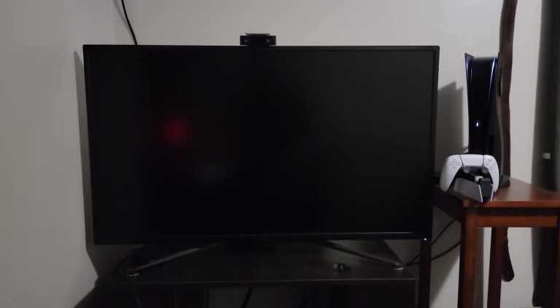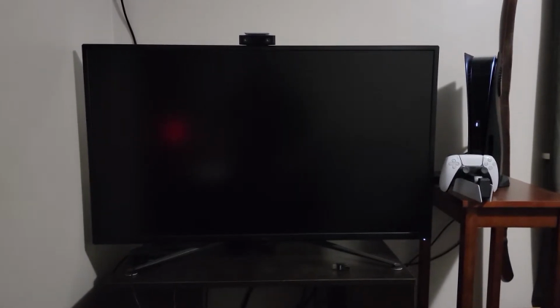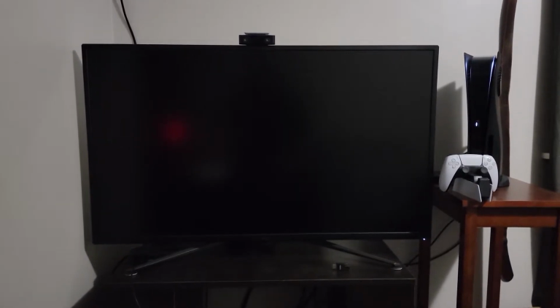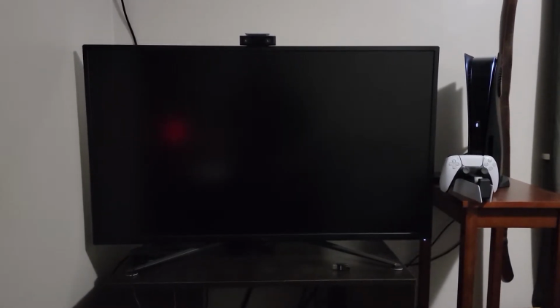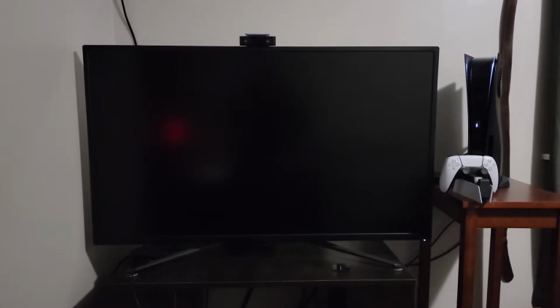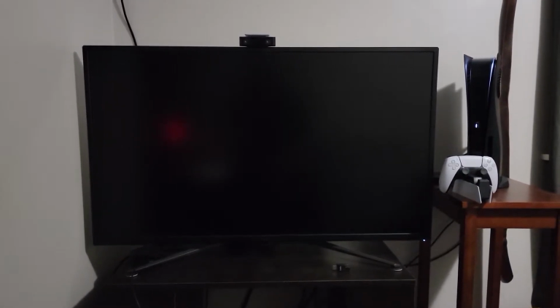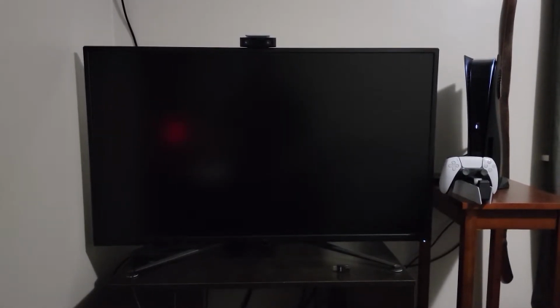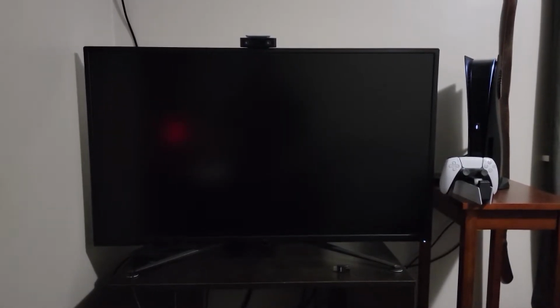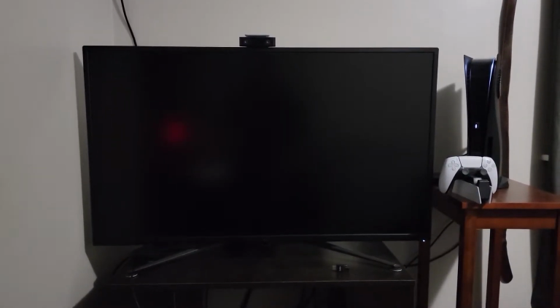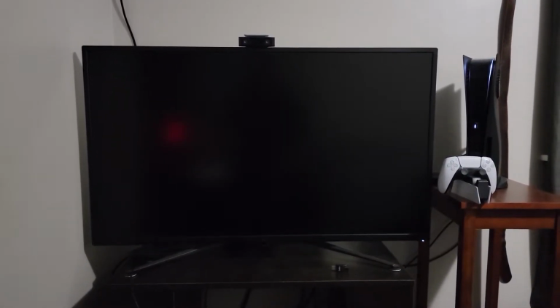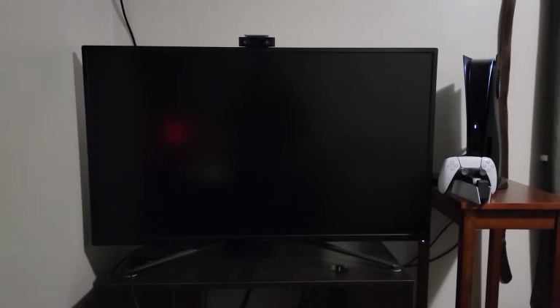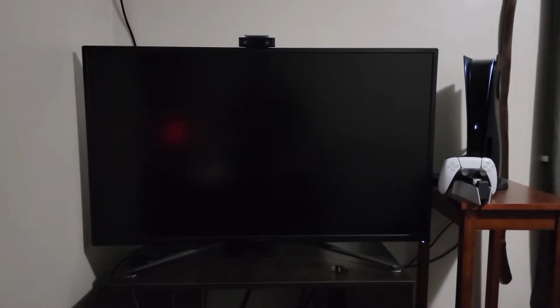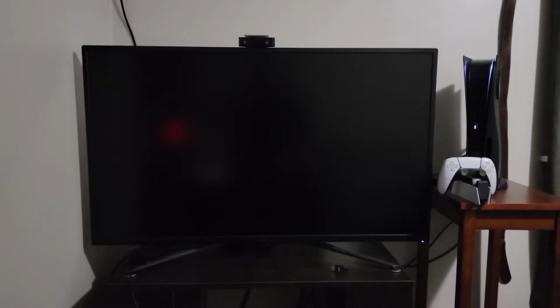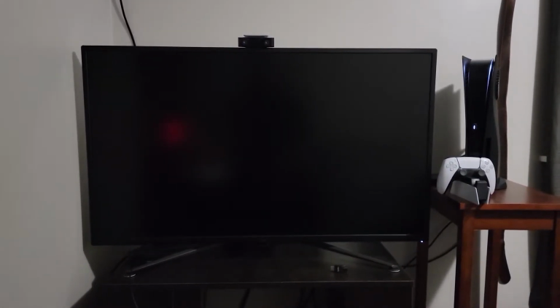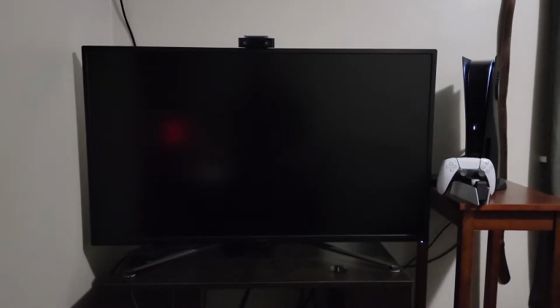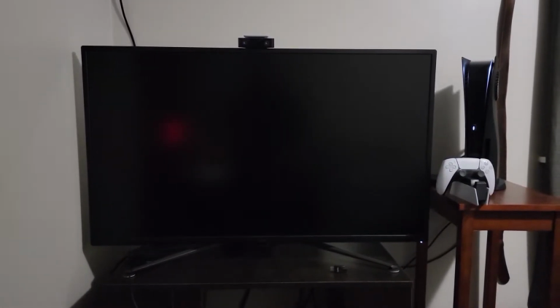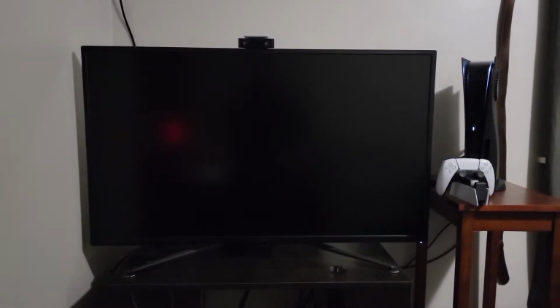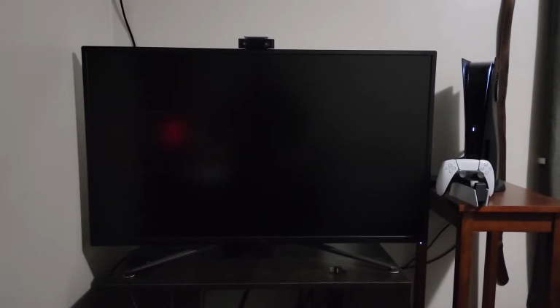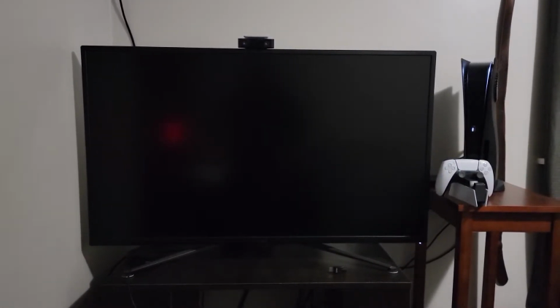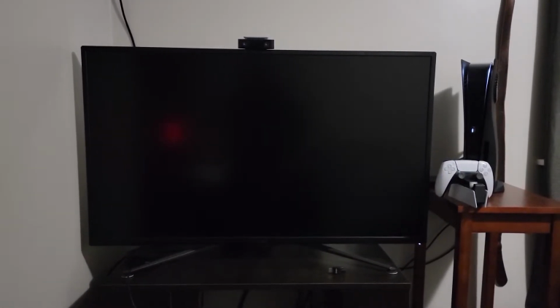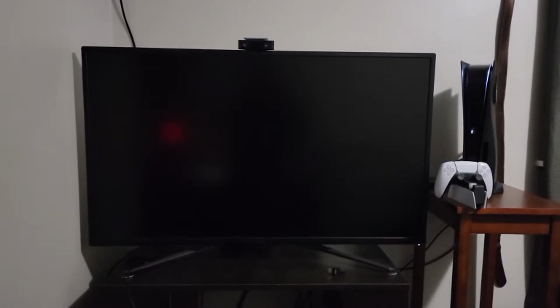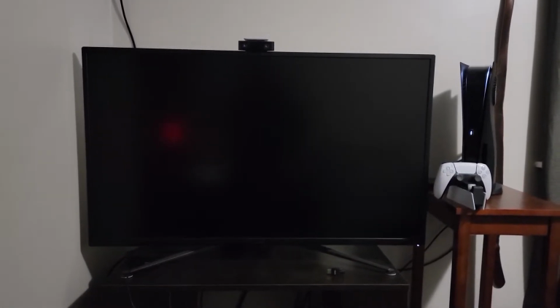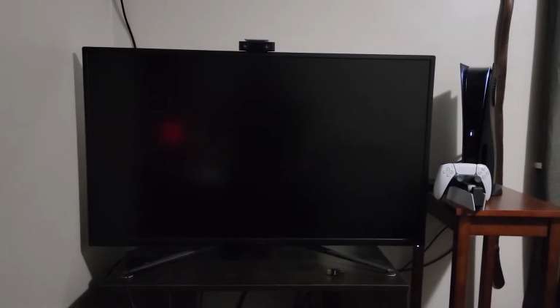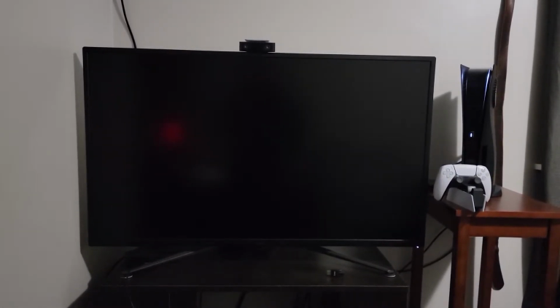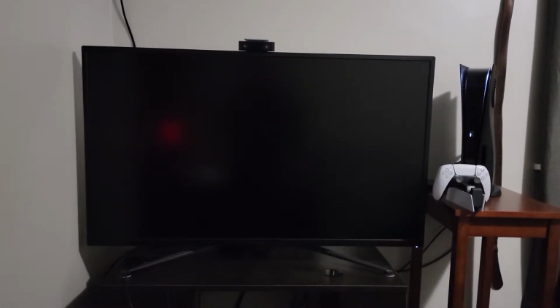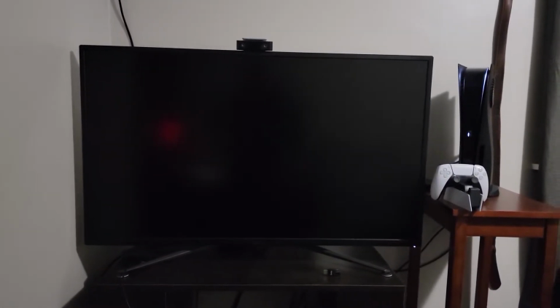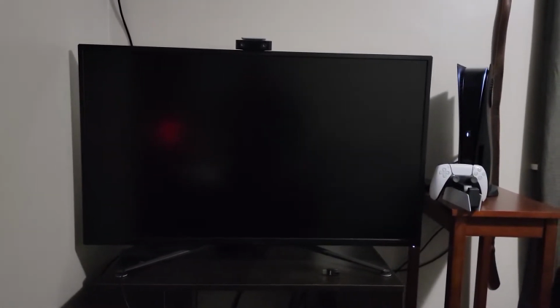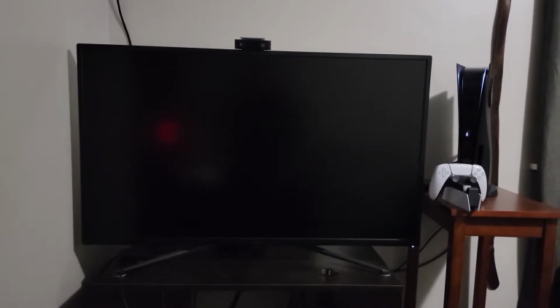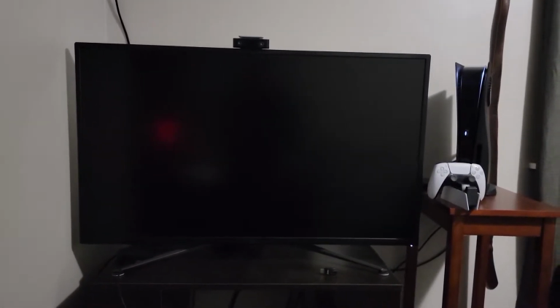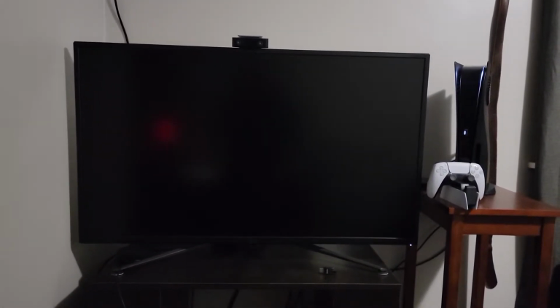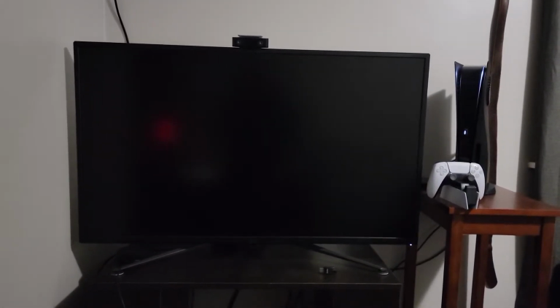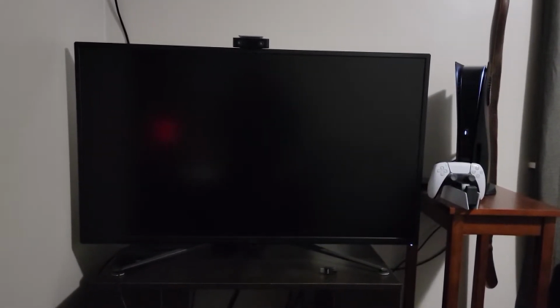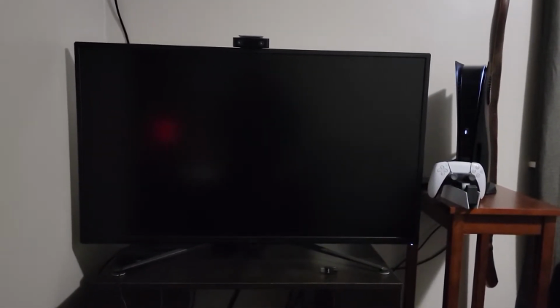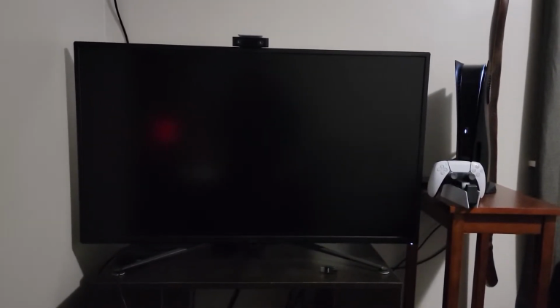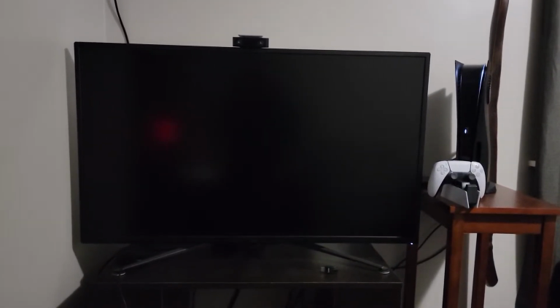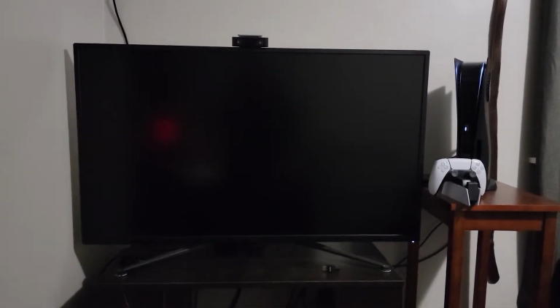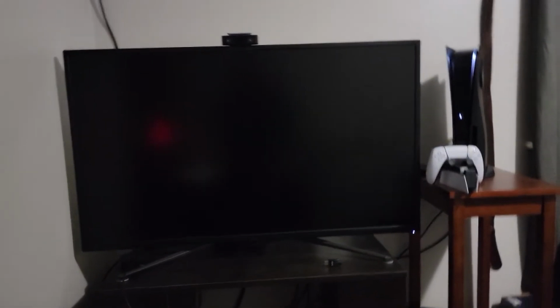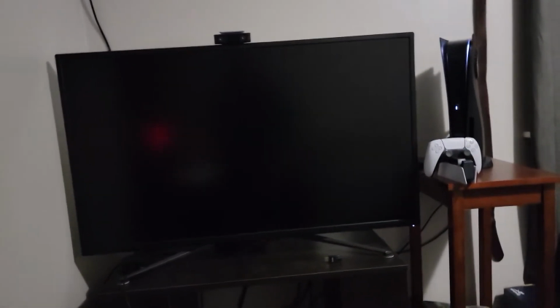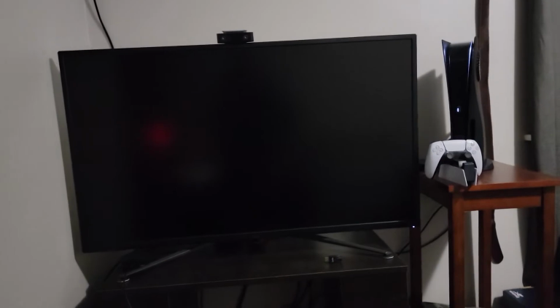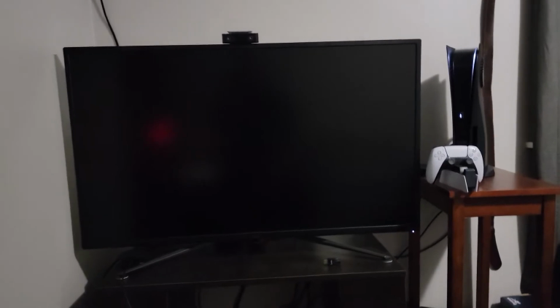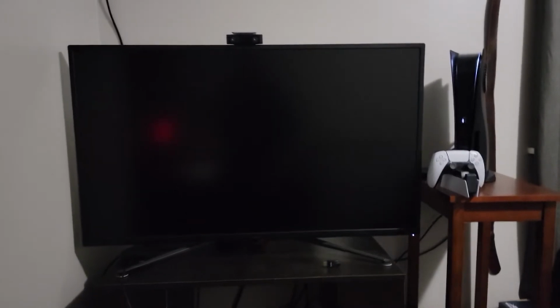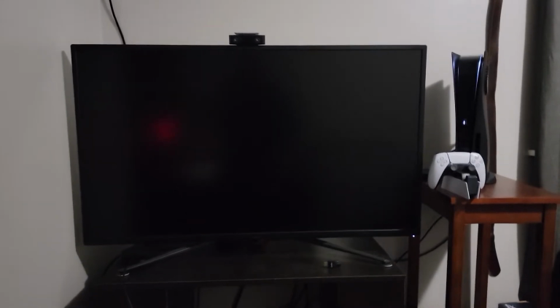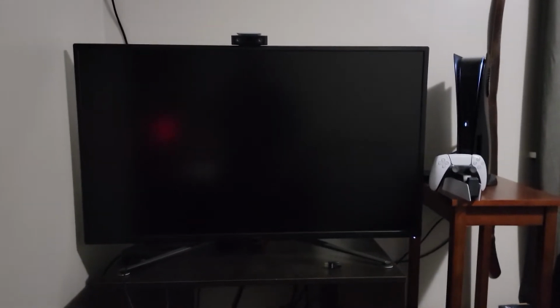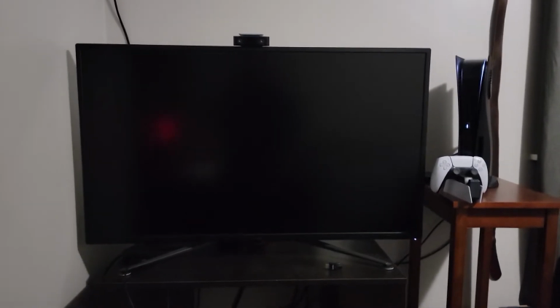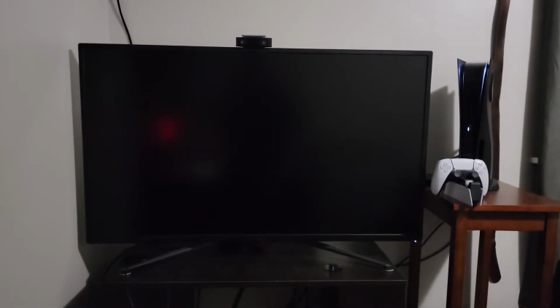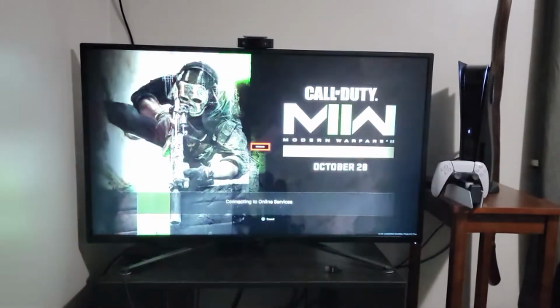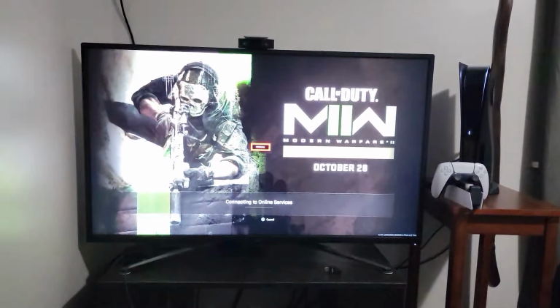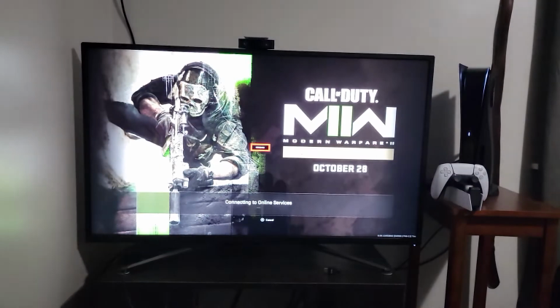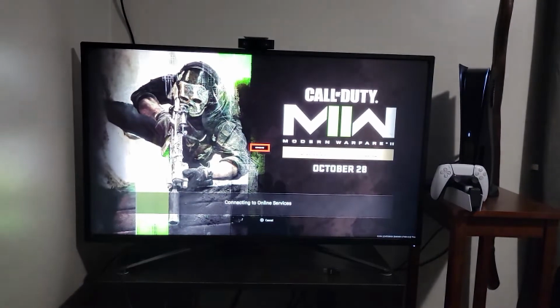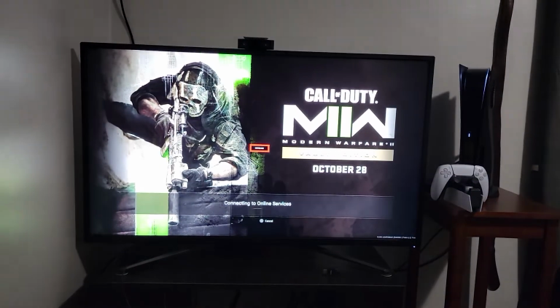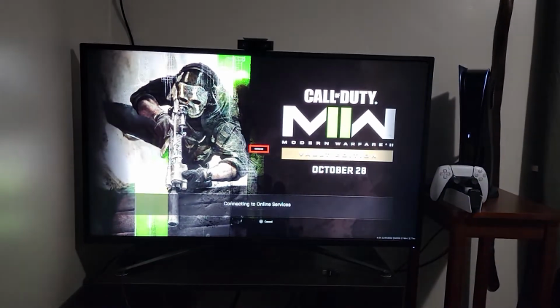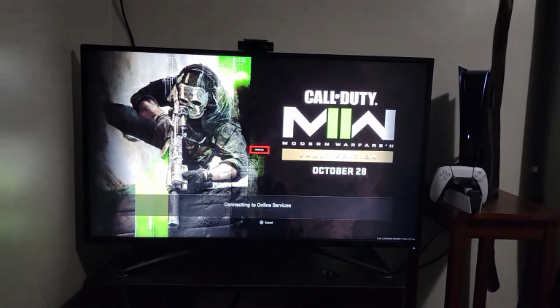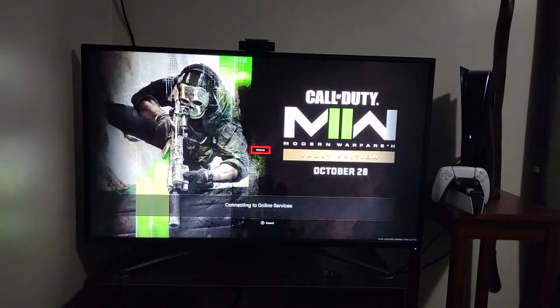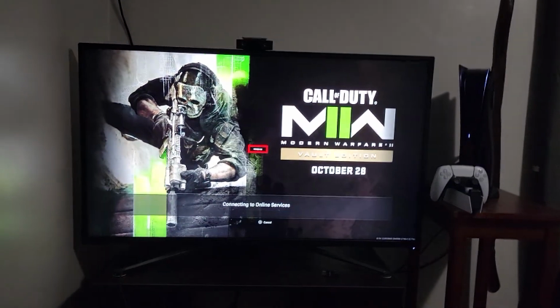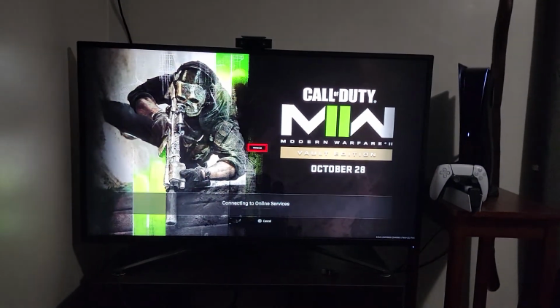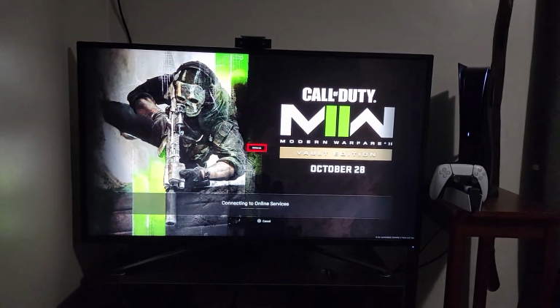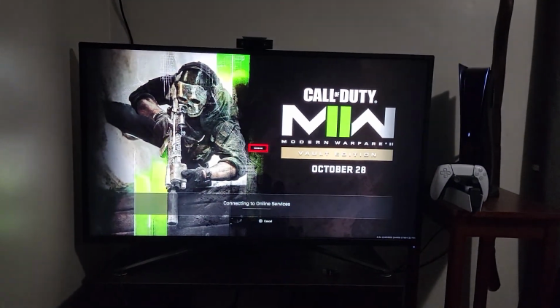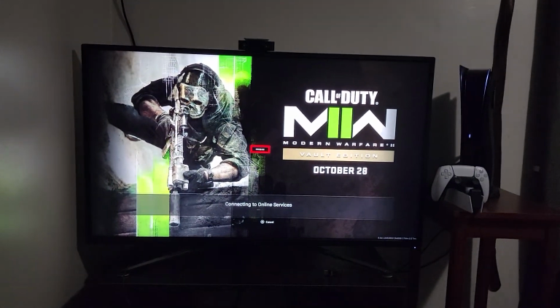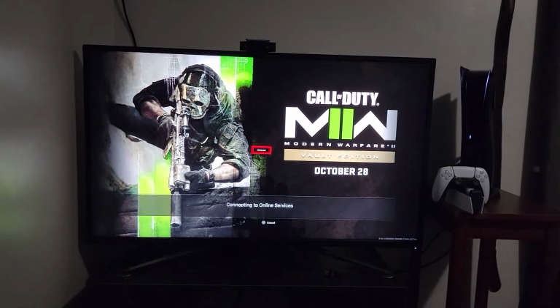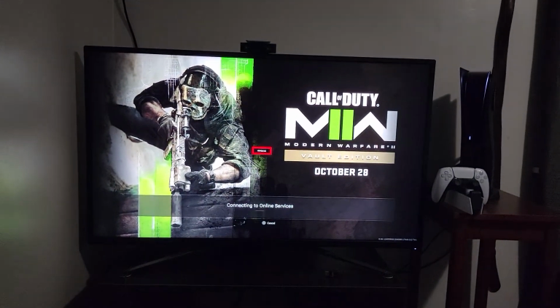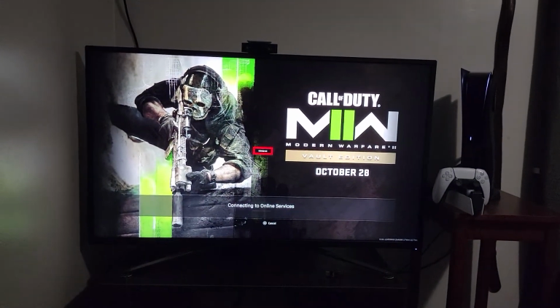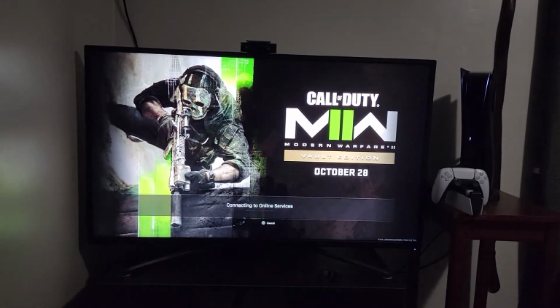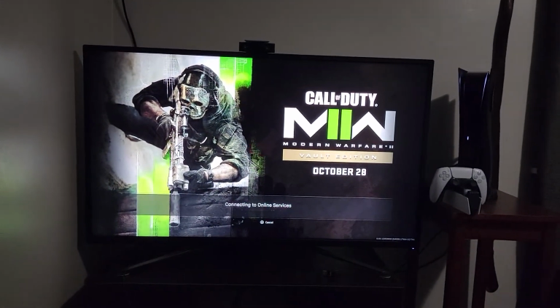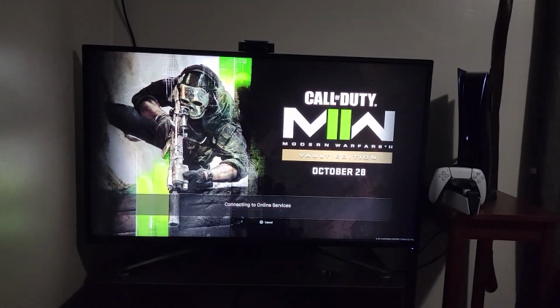Up twice on the sticks. Touchpad once. X again — there it is. Now we're back.